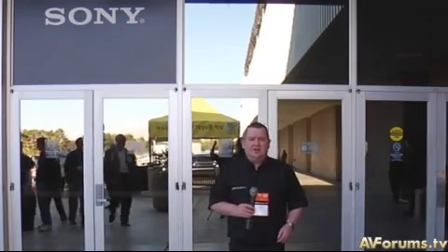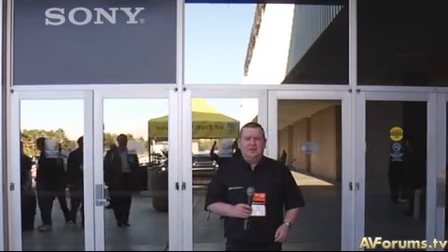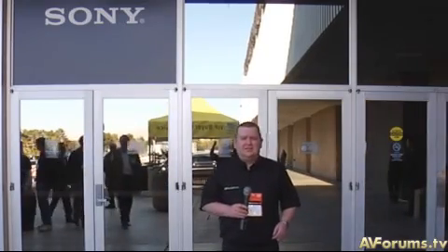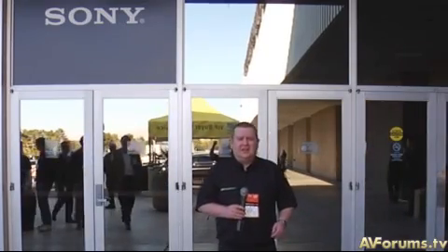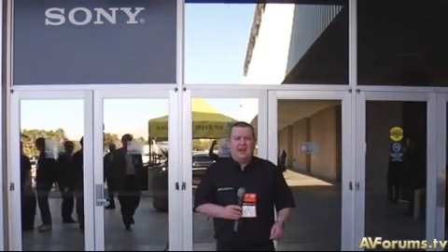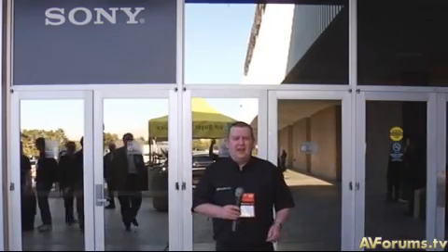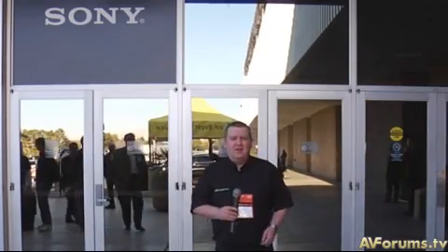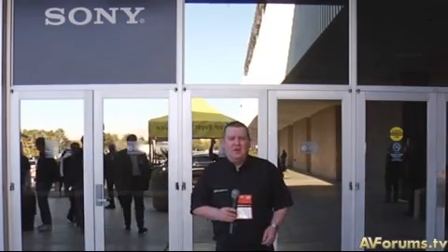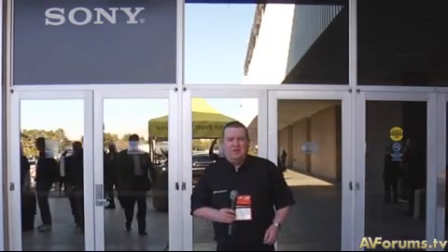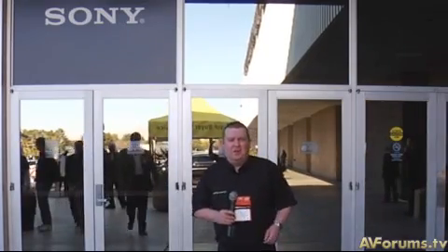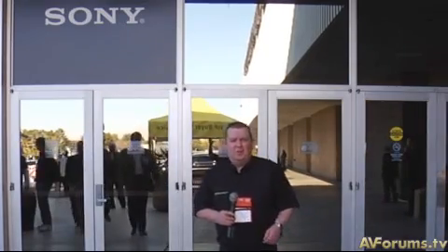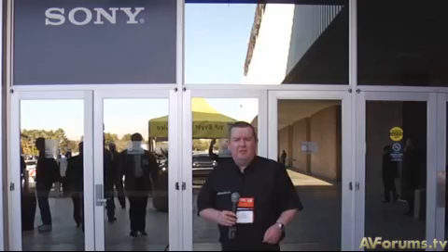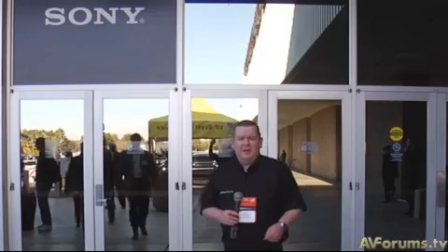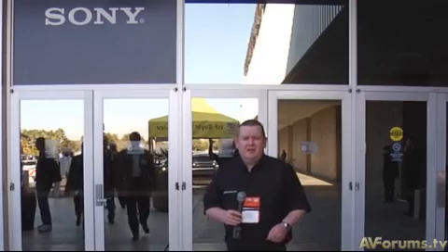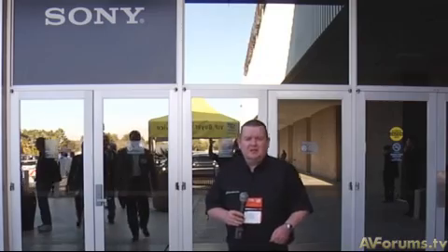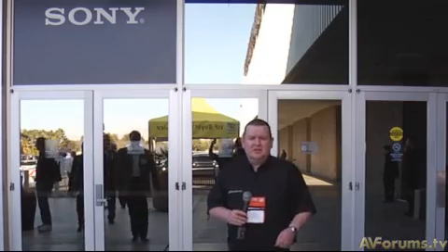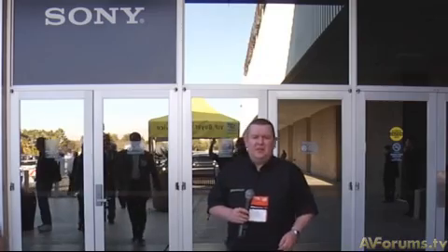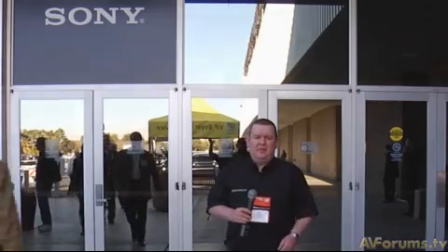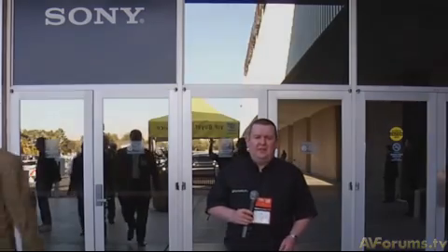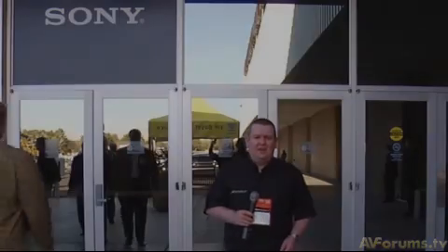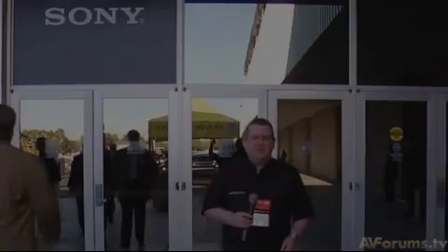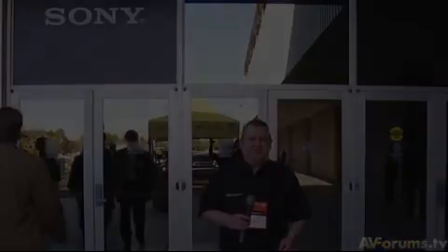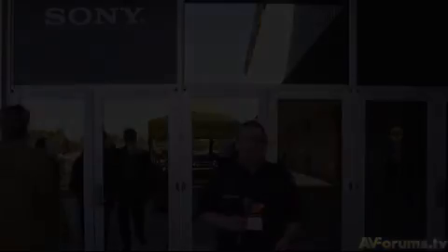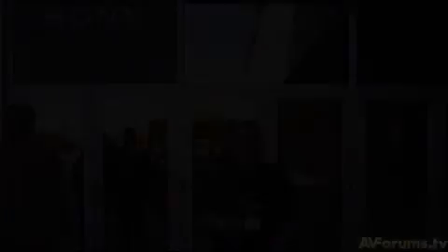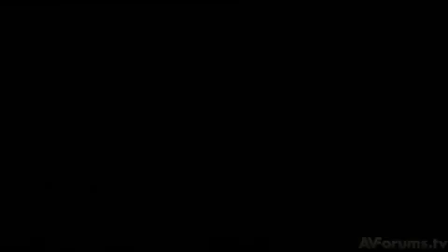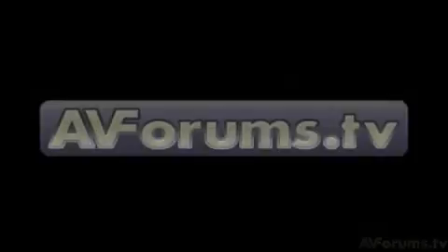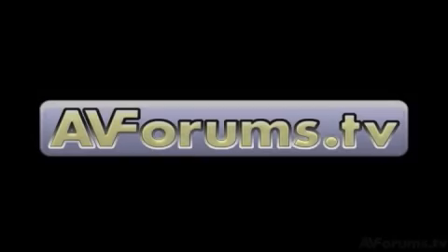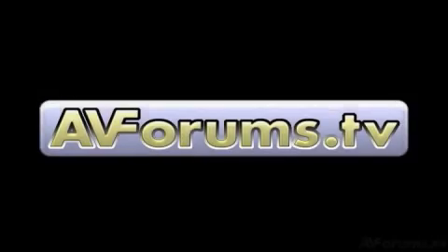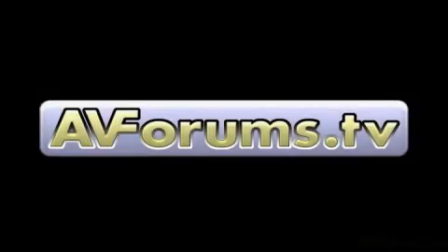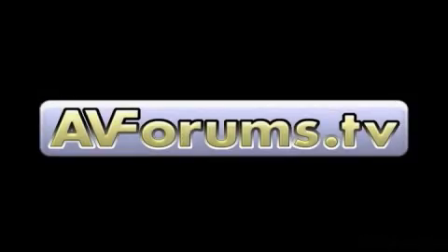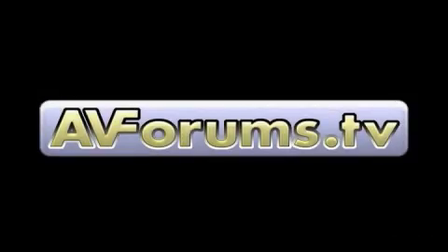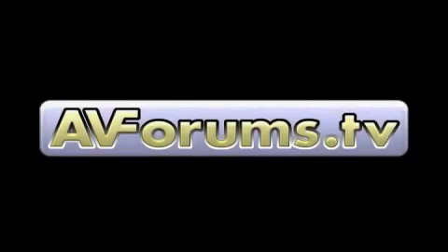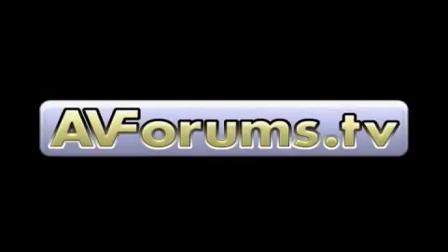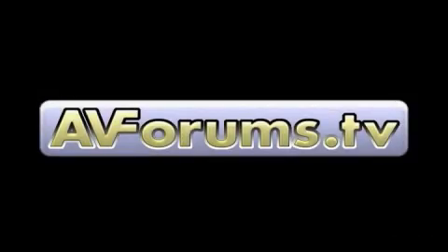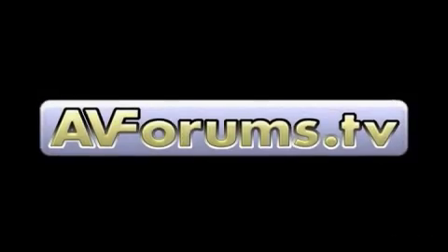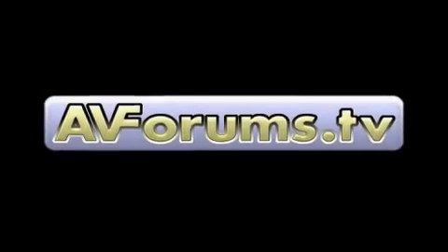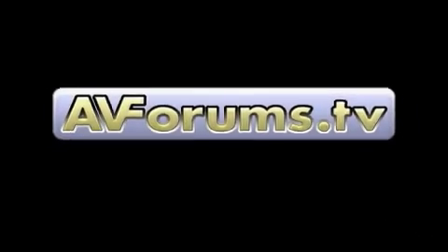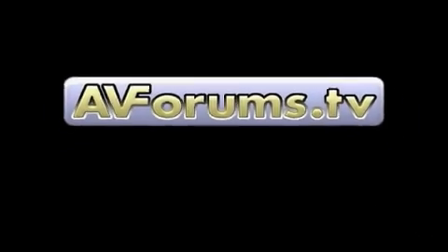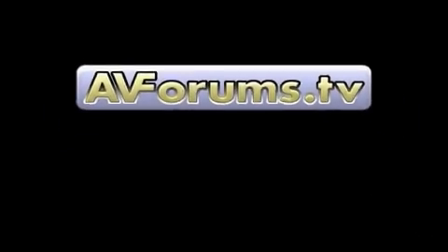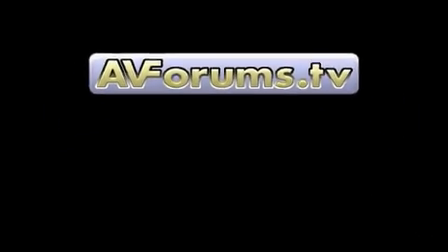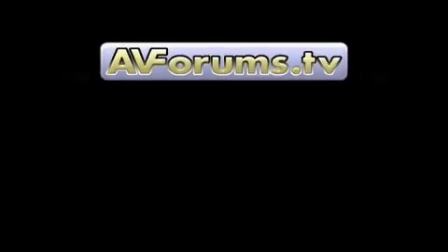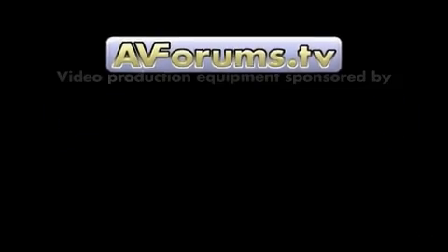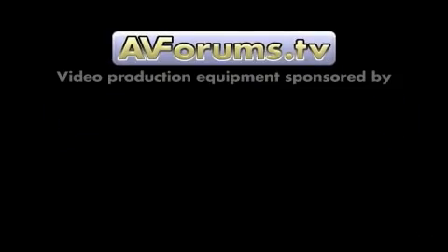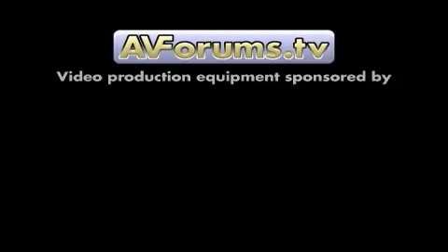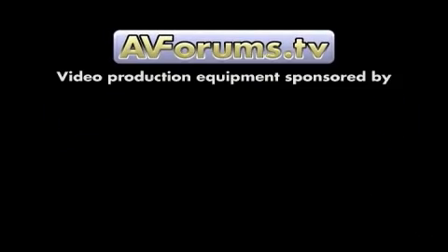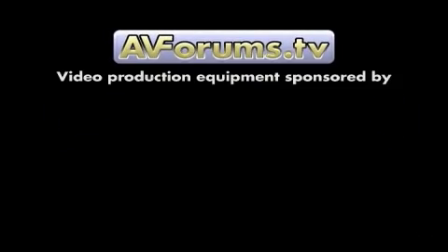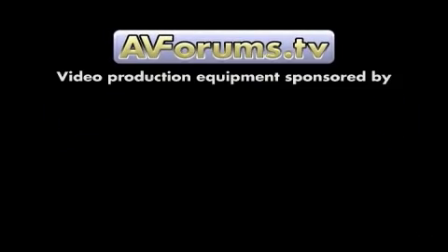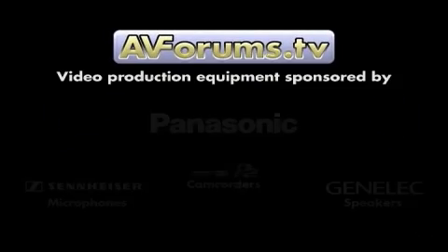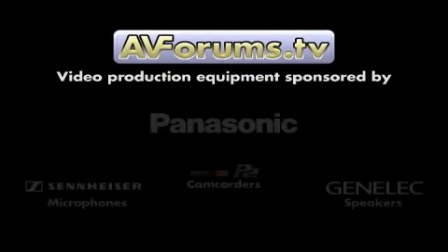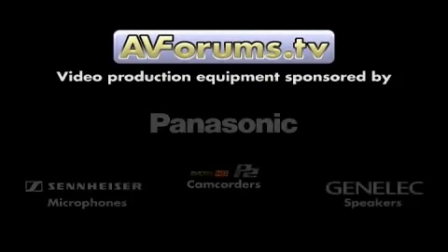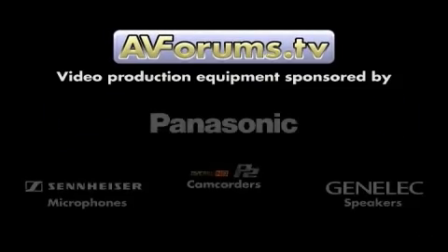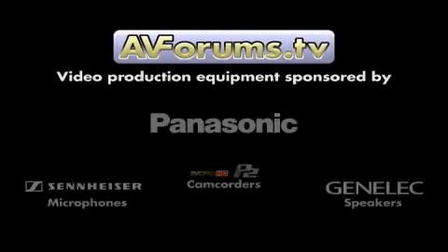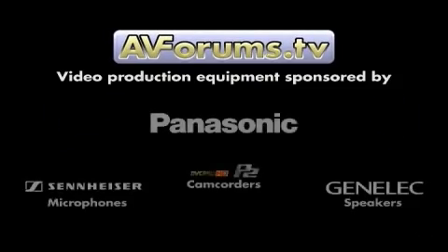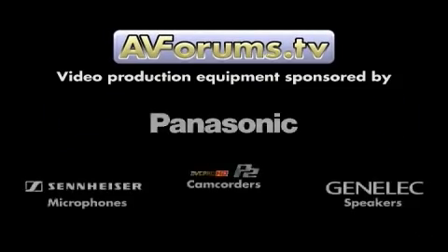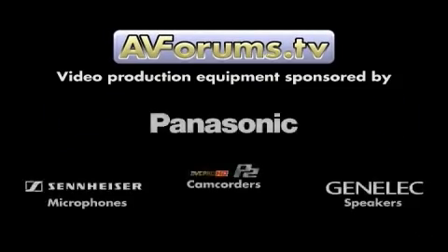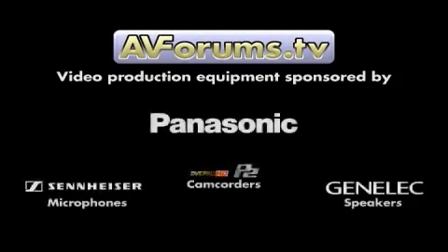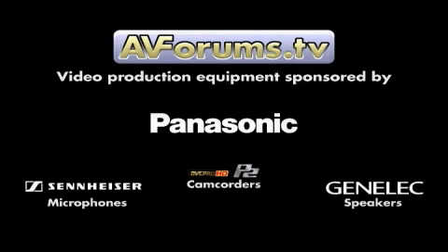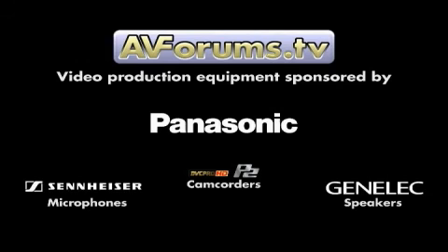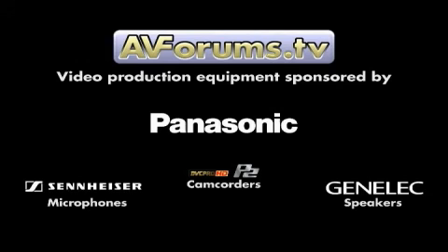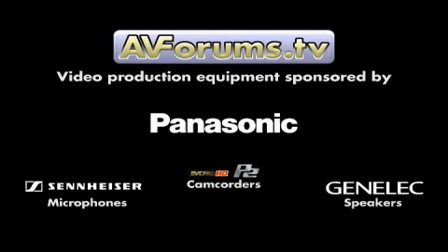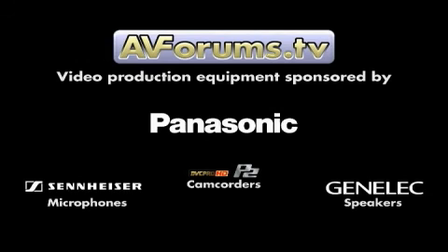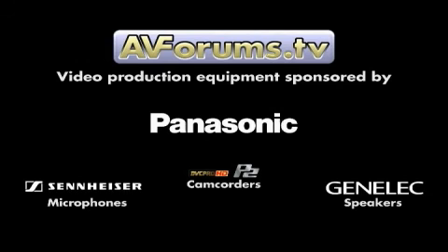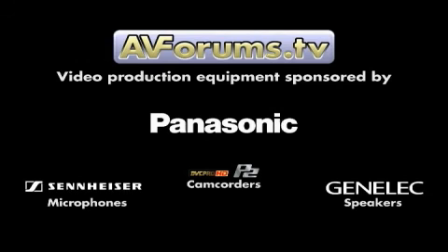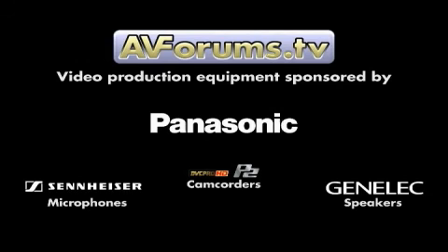Join us again for more videos coming very soon. We'll see you next week.